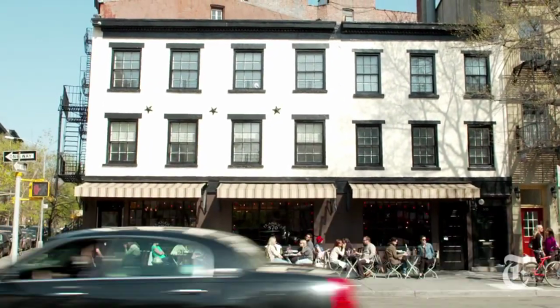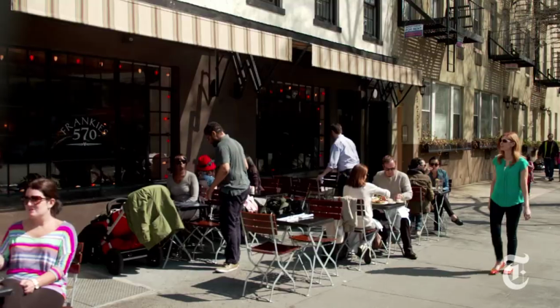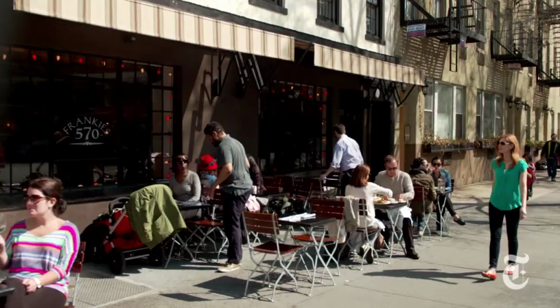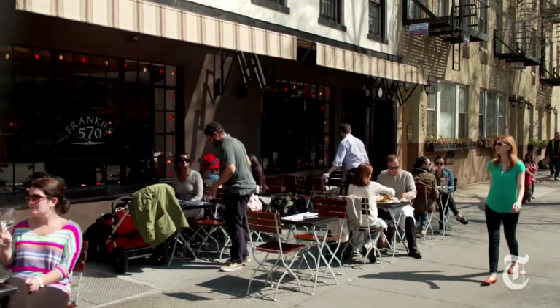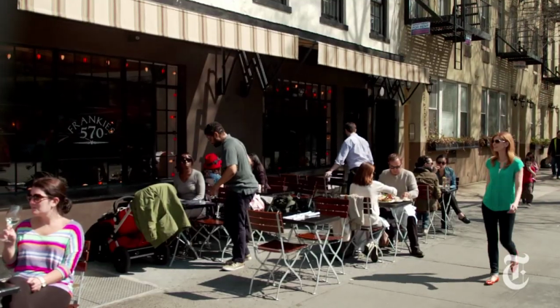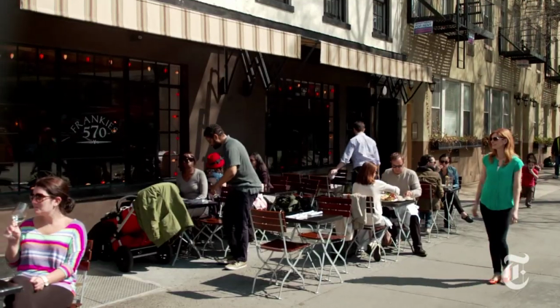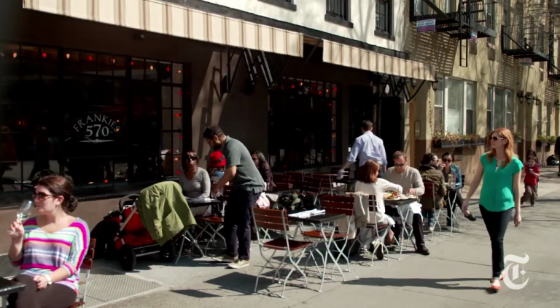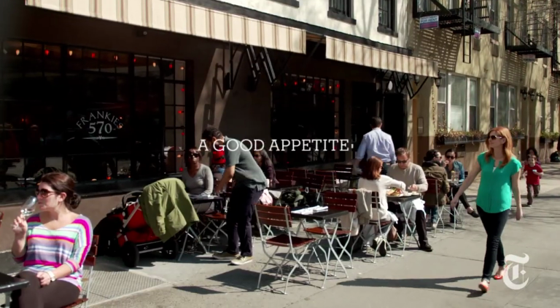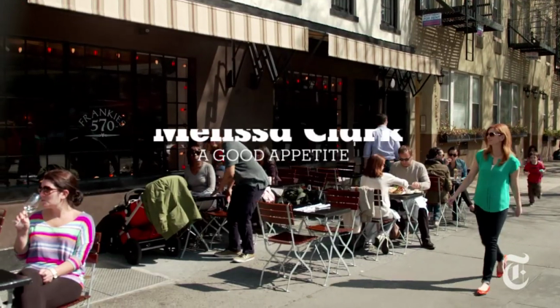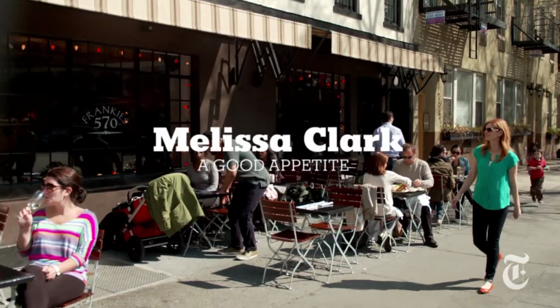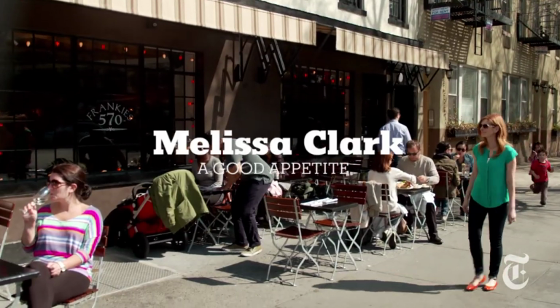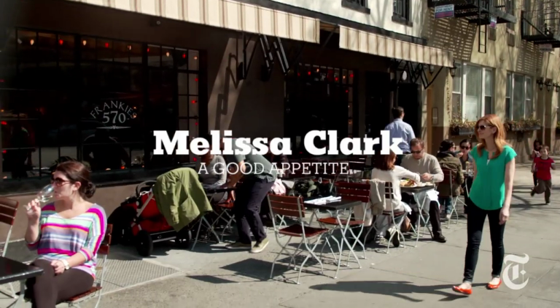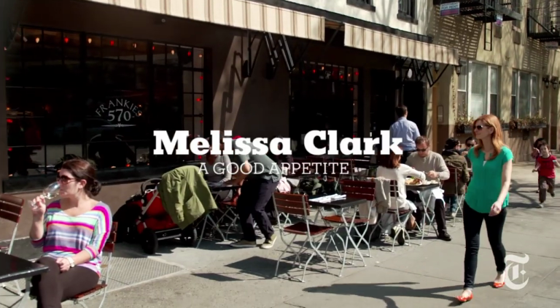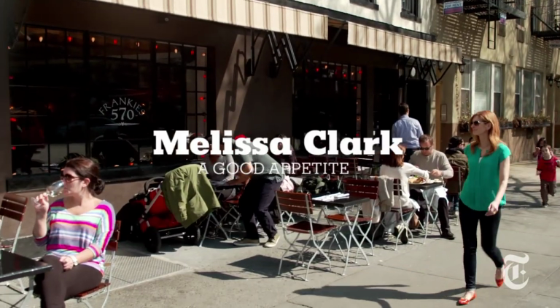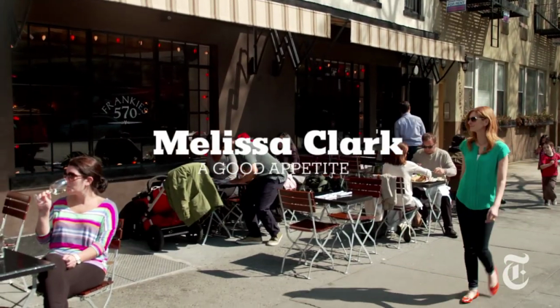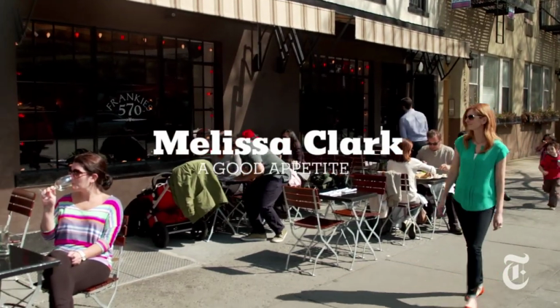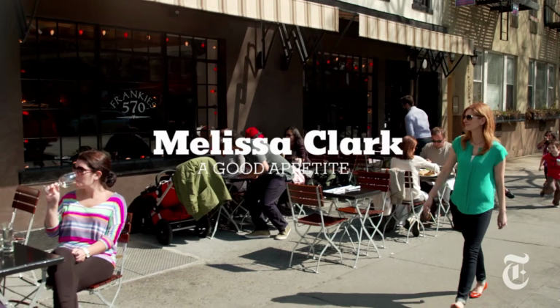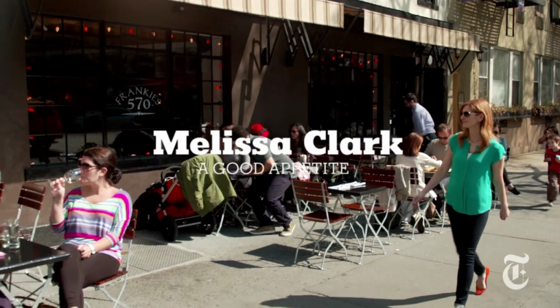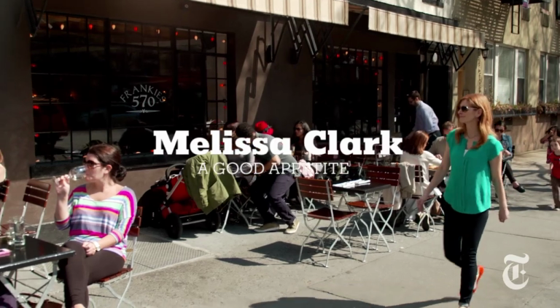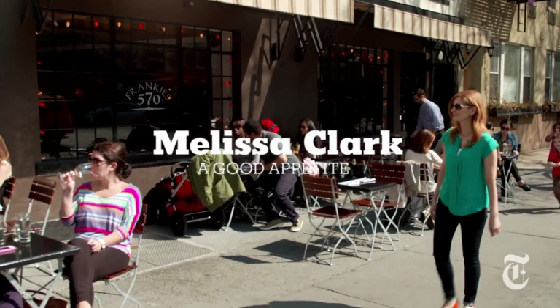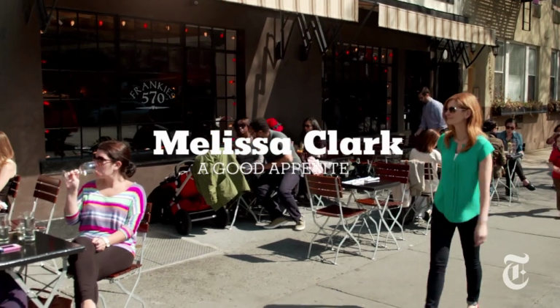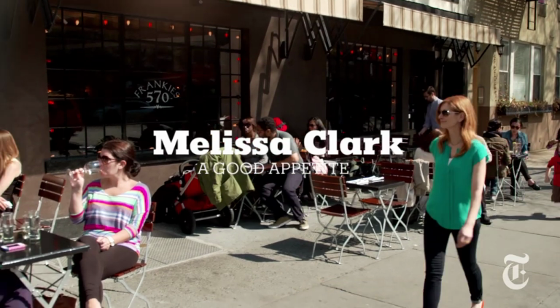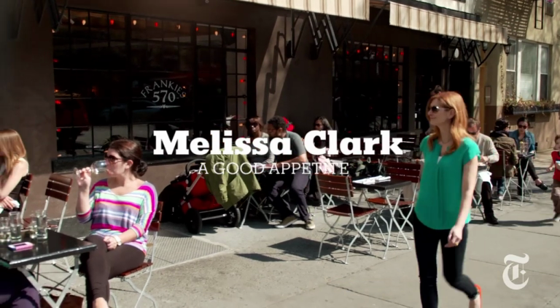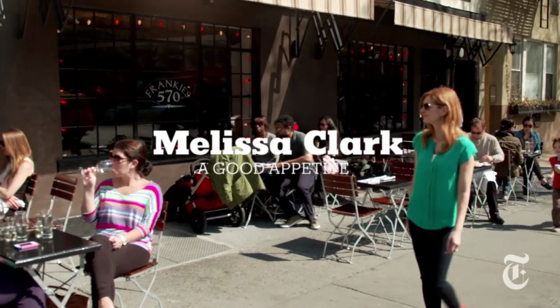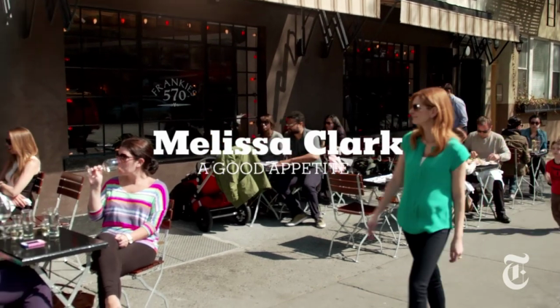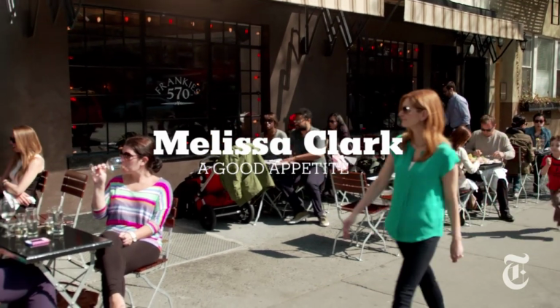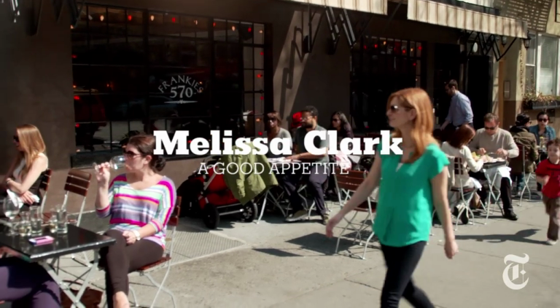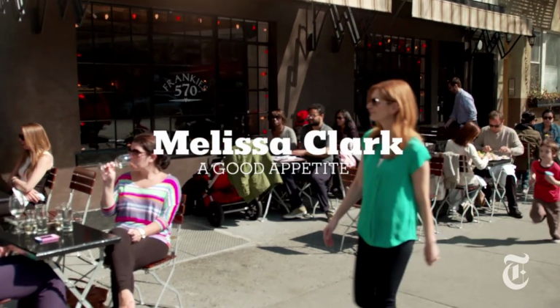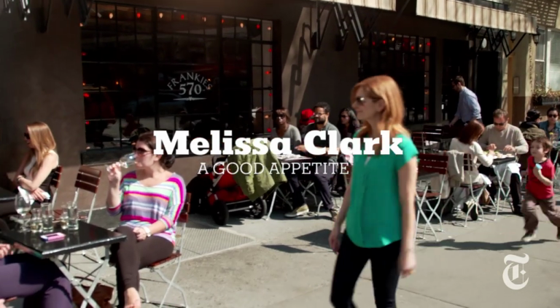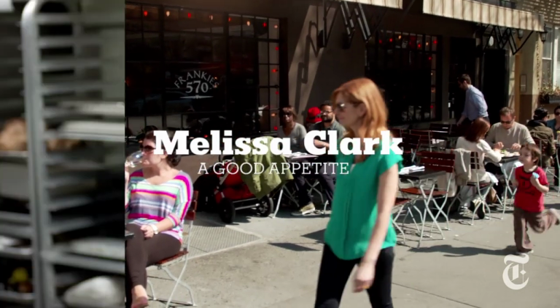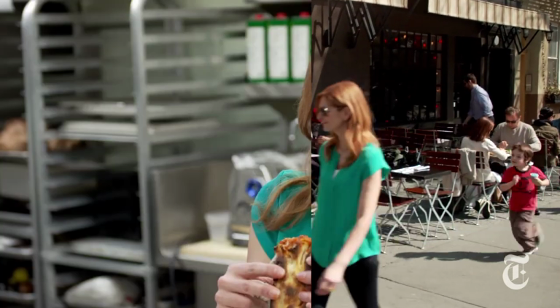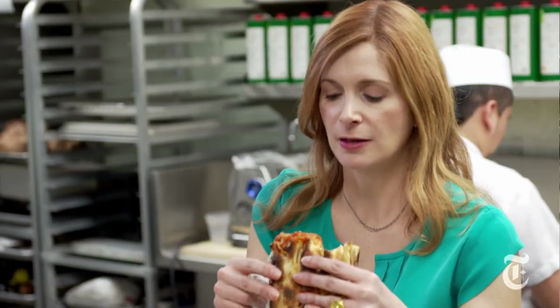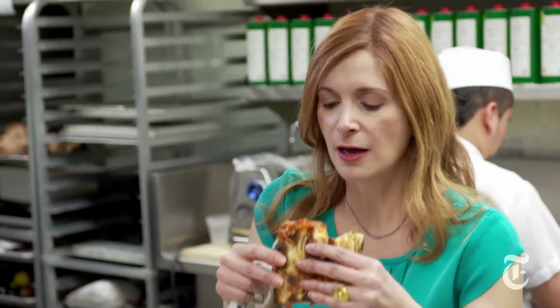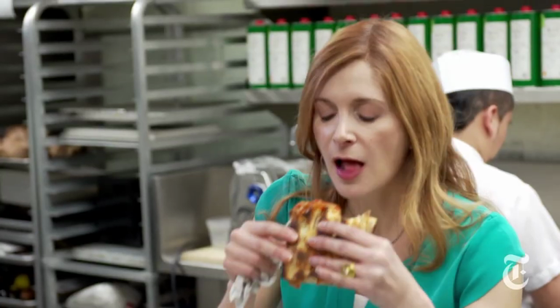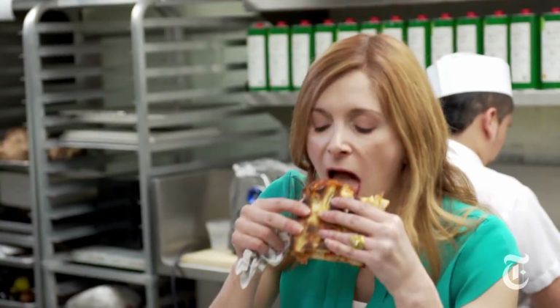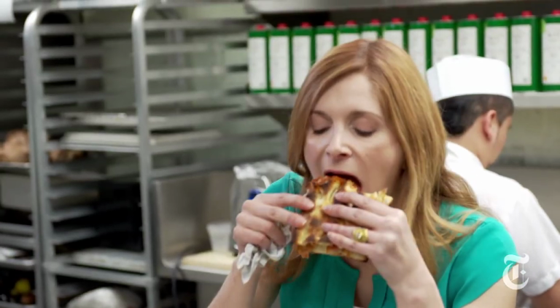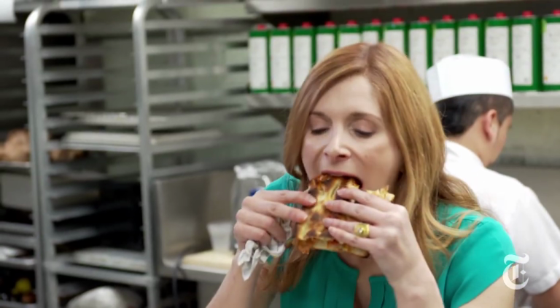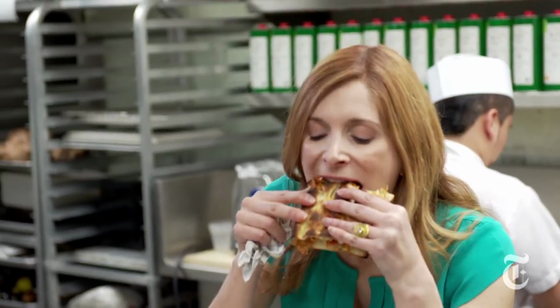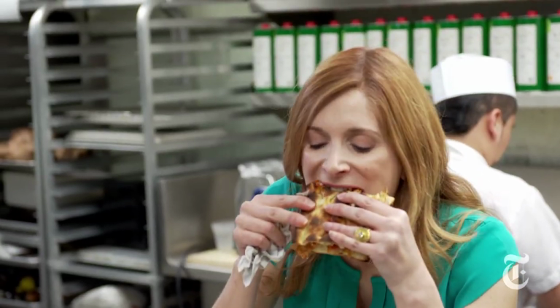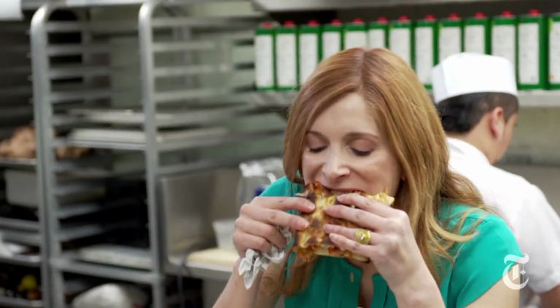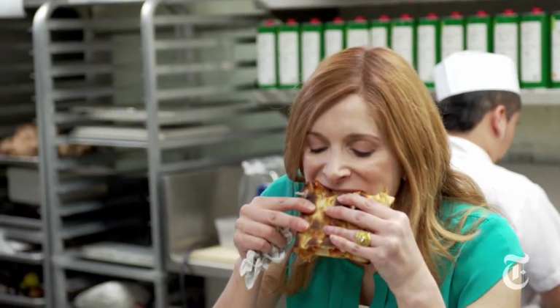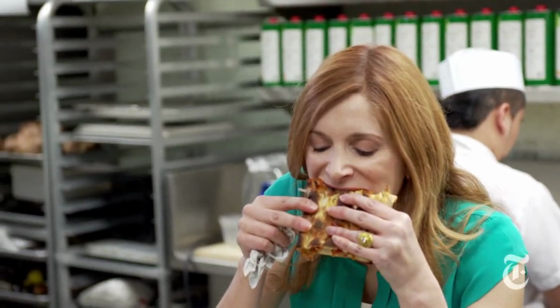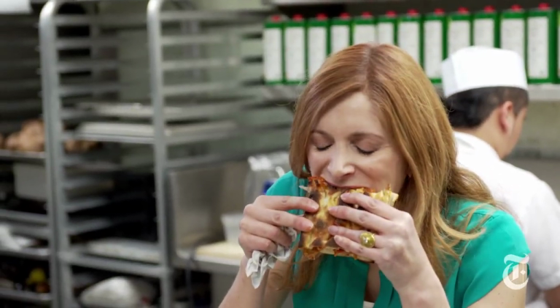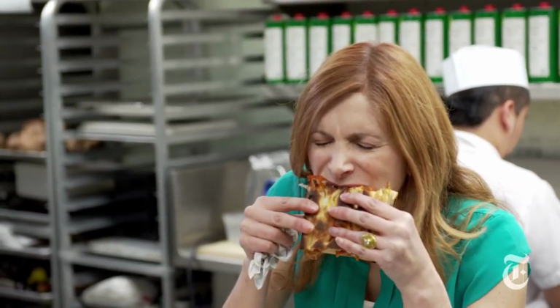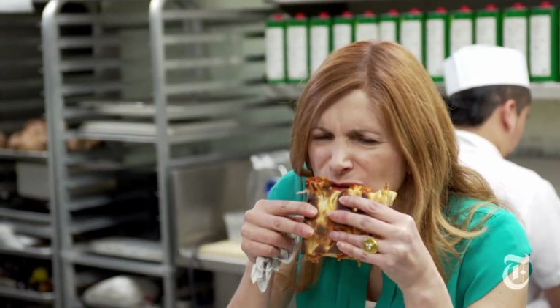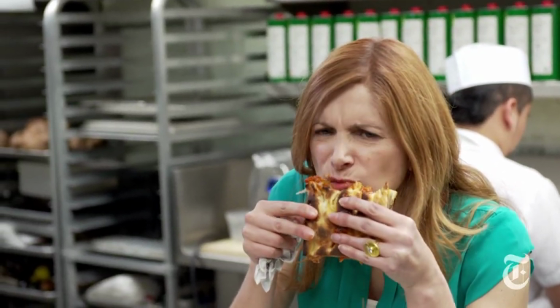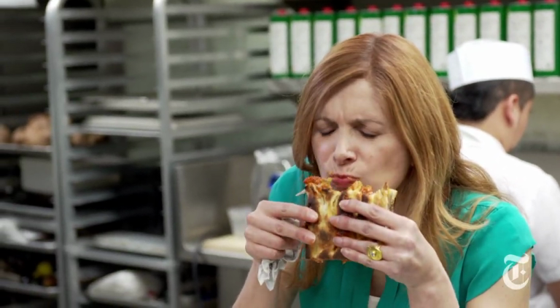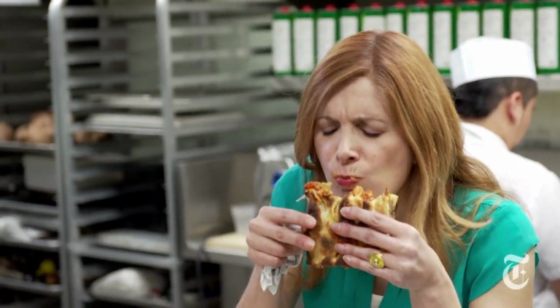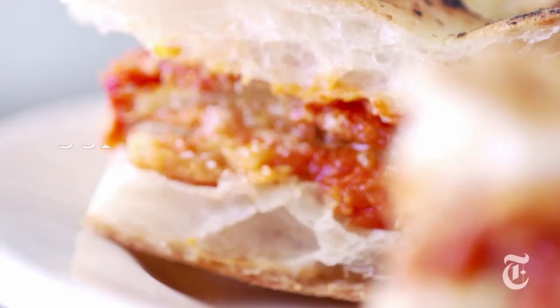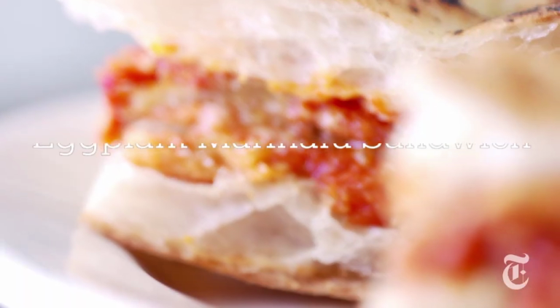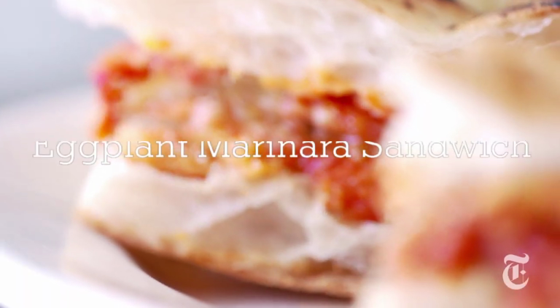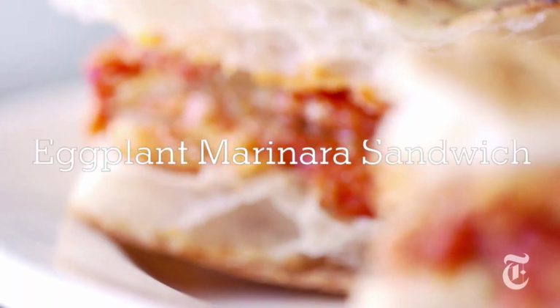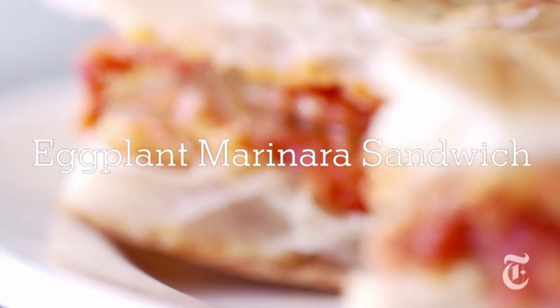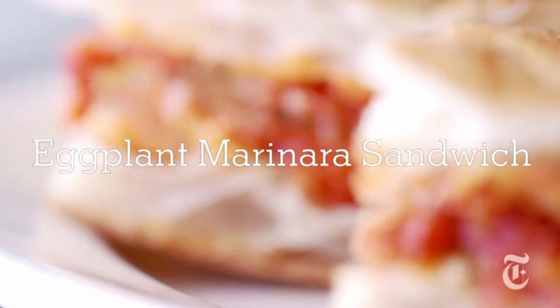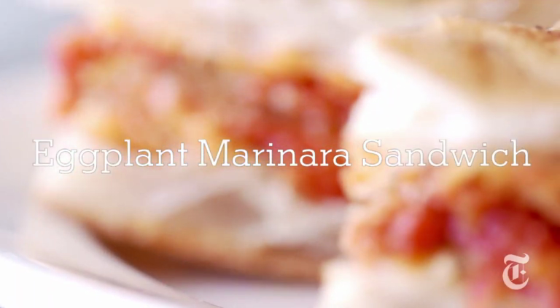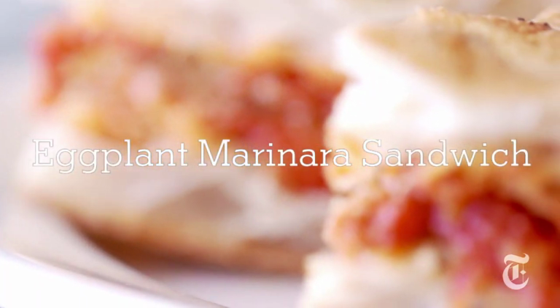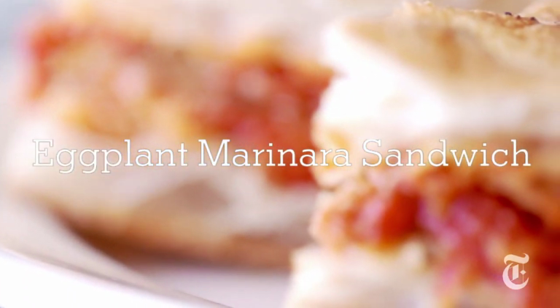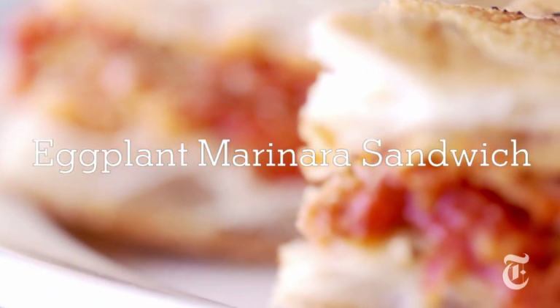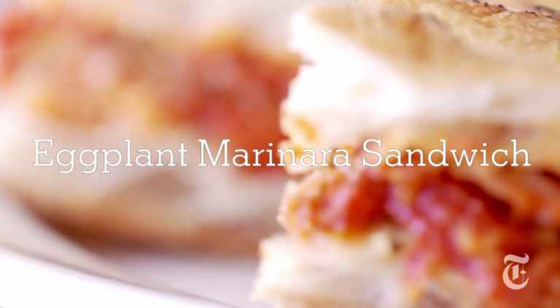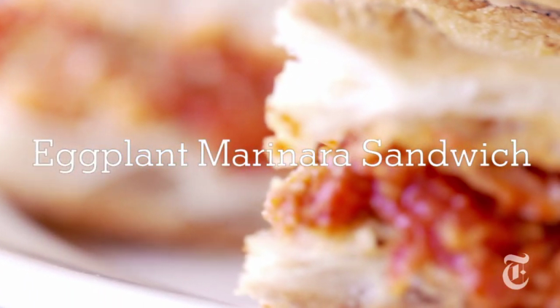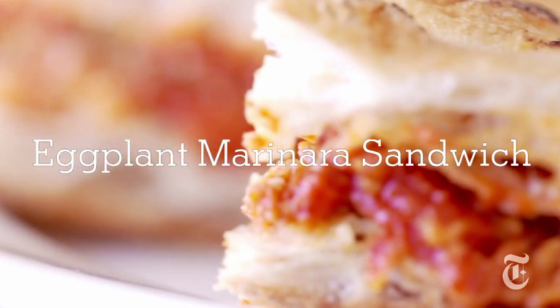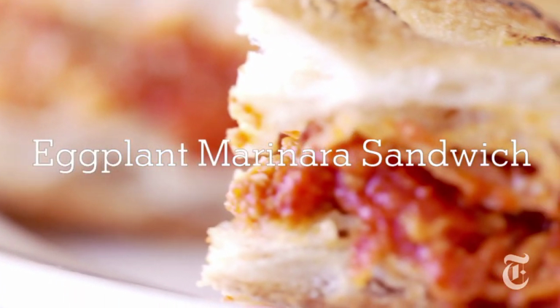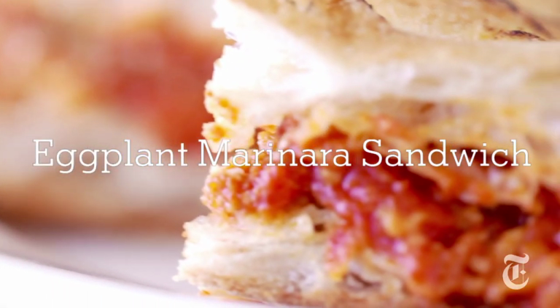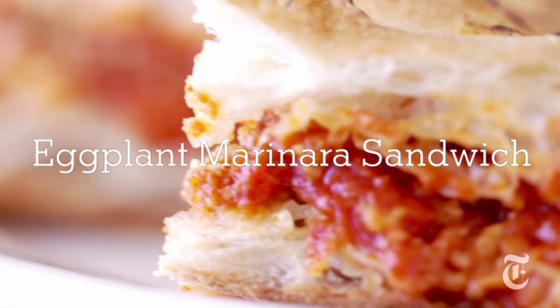I'm about to visit the Frankies, two good friends with a mini-restaurant empire in Brooklyn, where they make the best eggplant sandwich I've ever eaten.